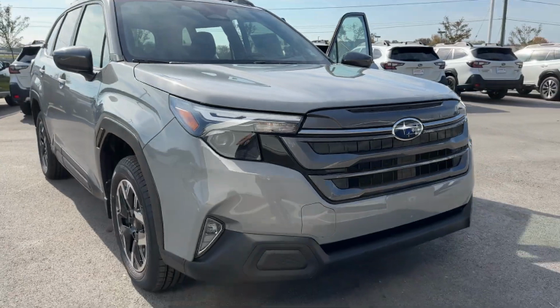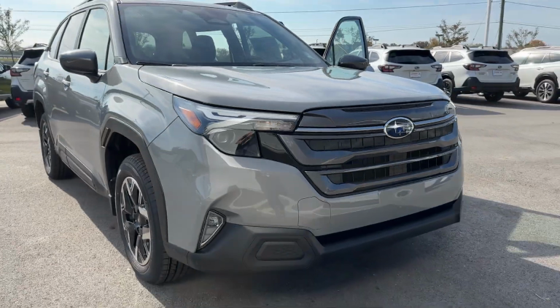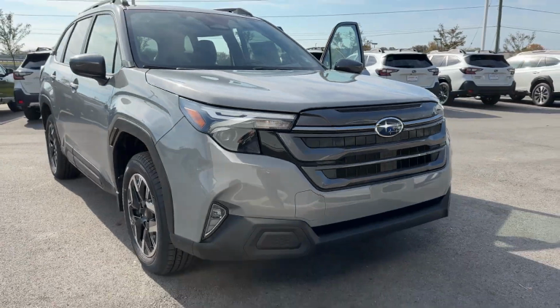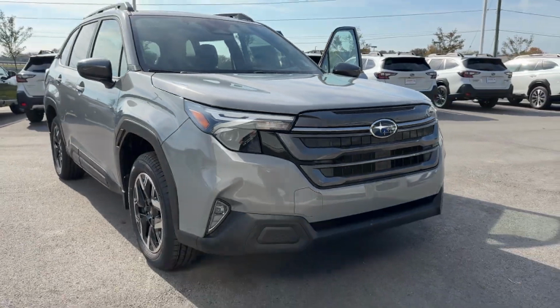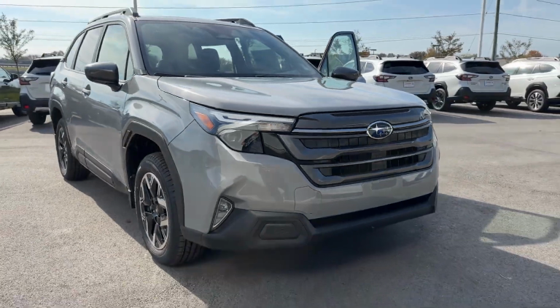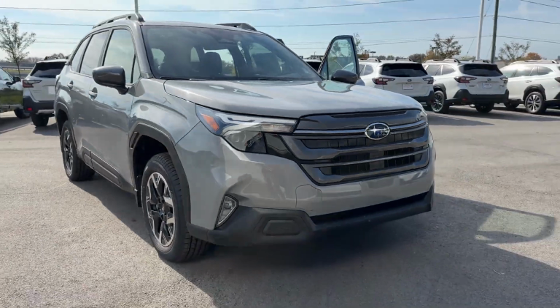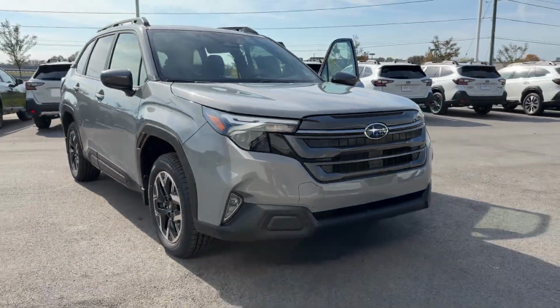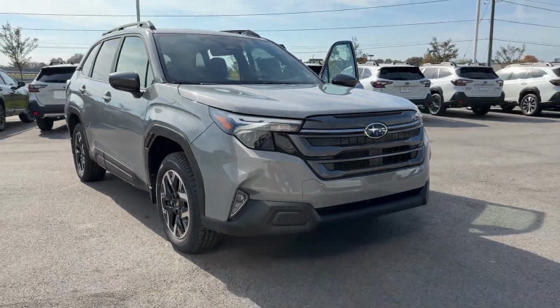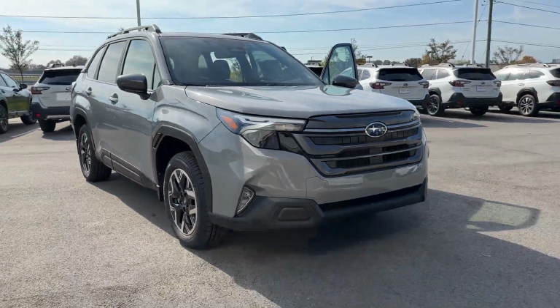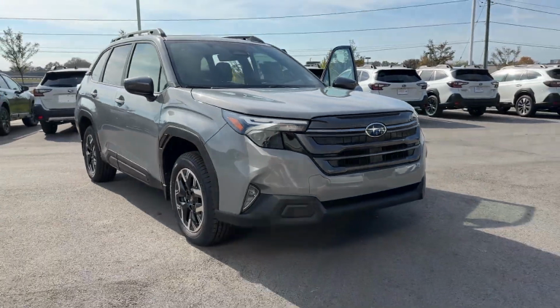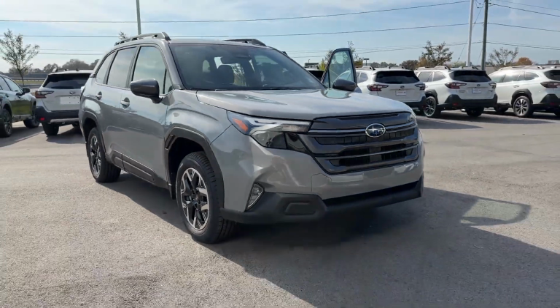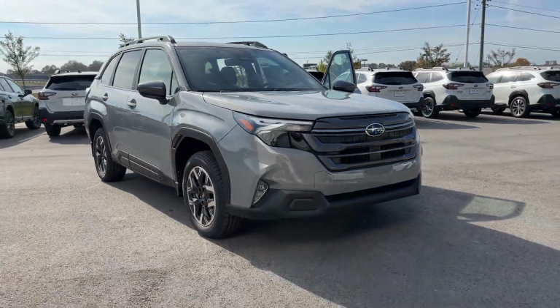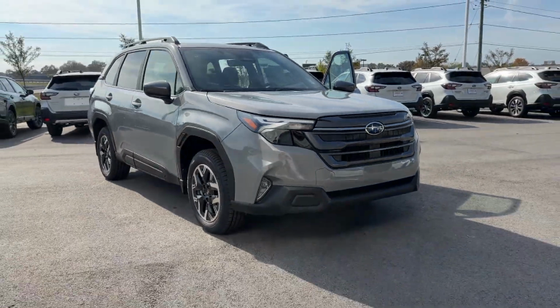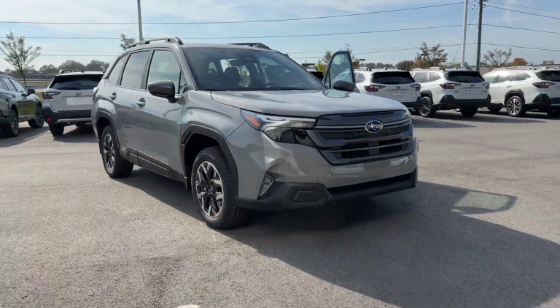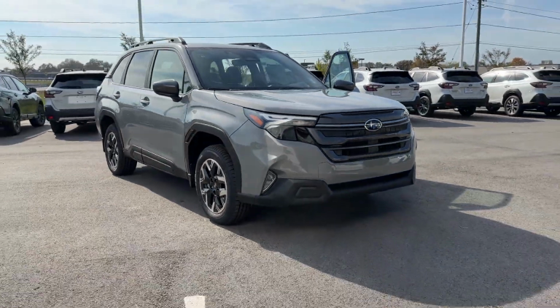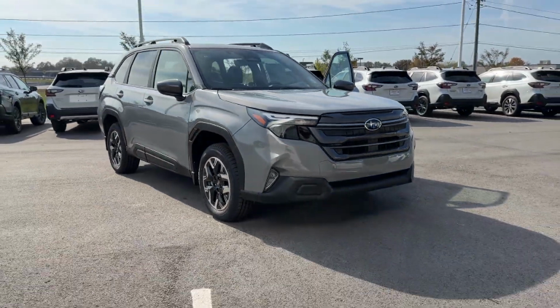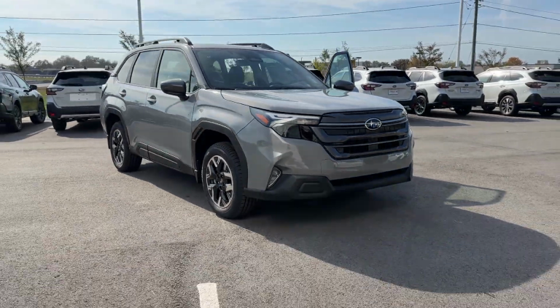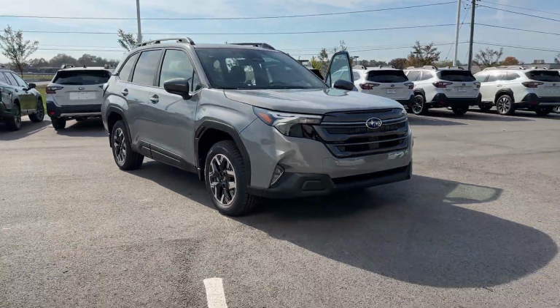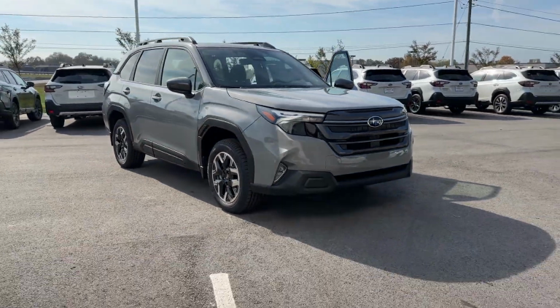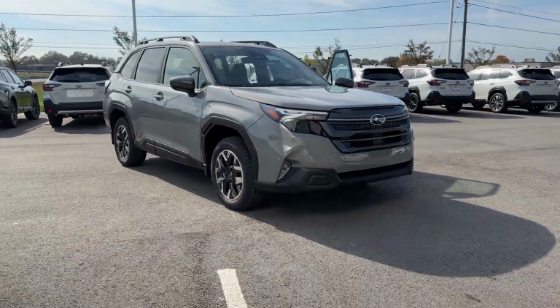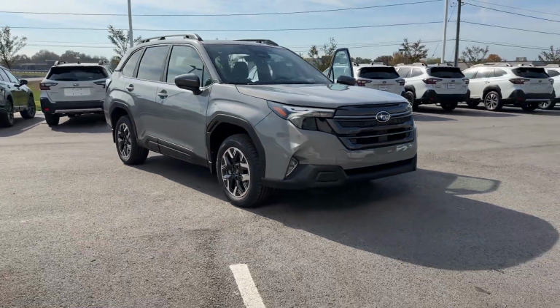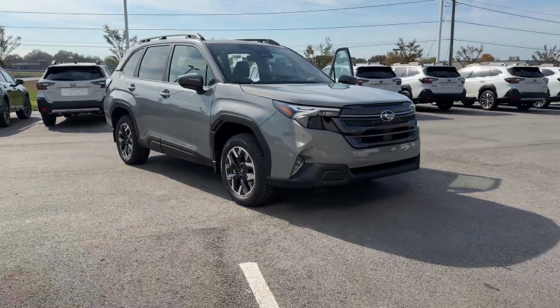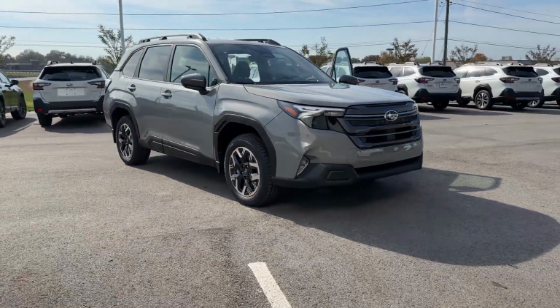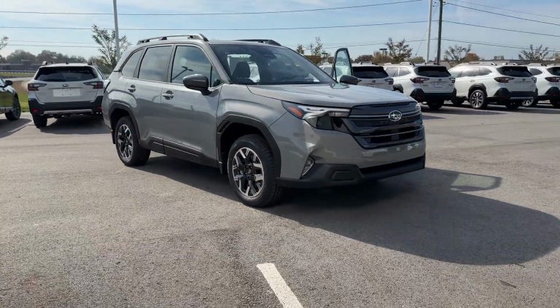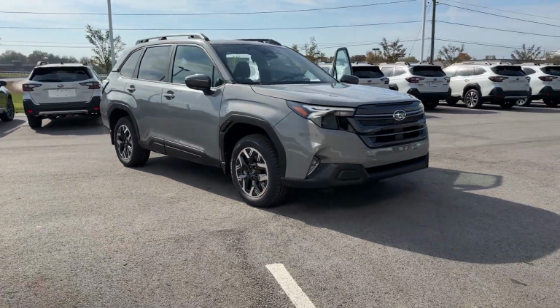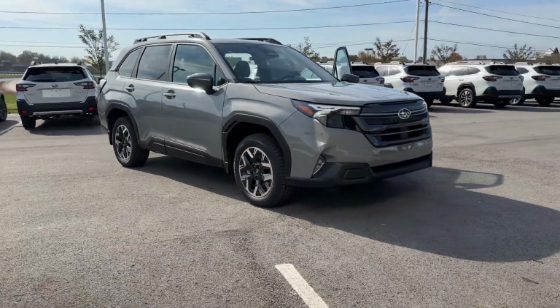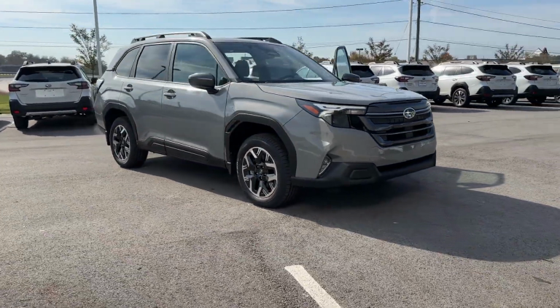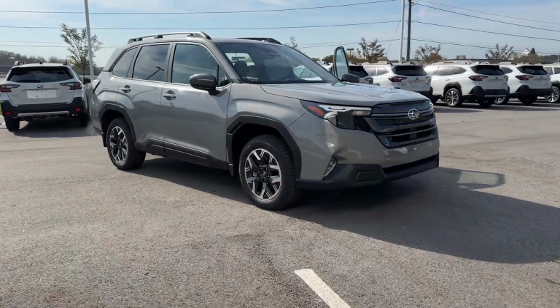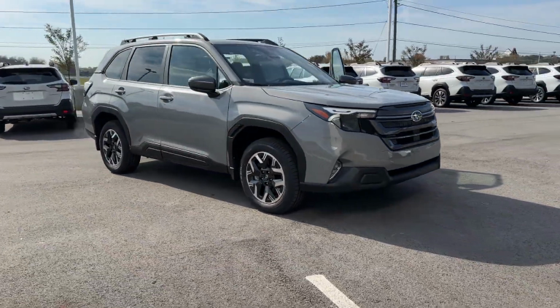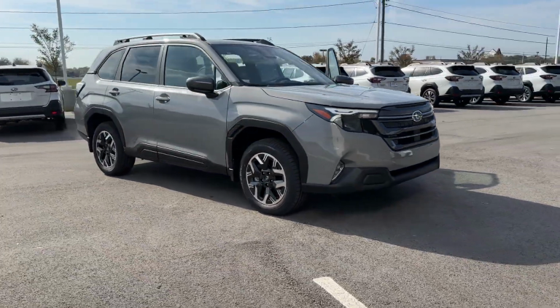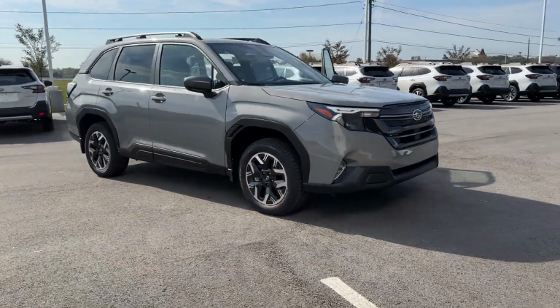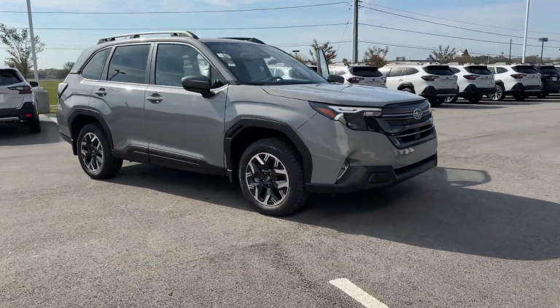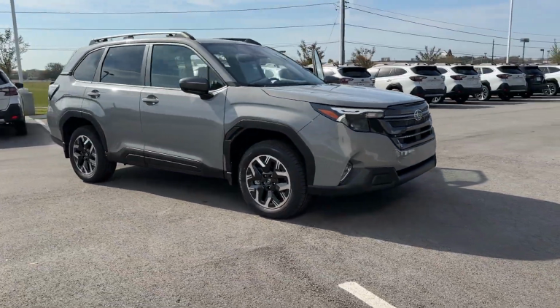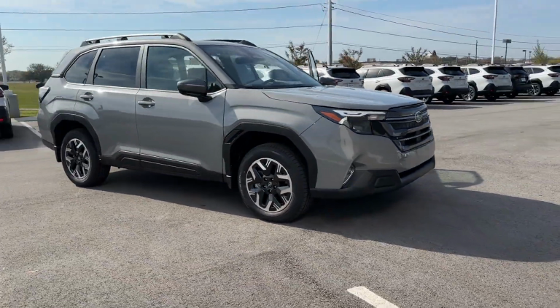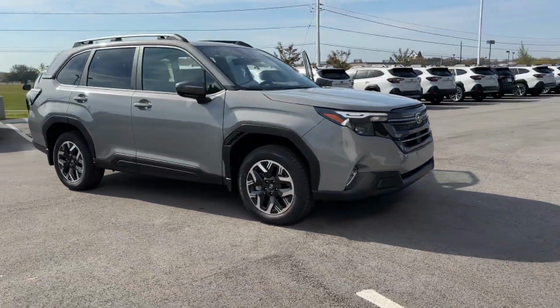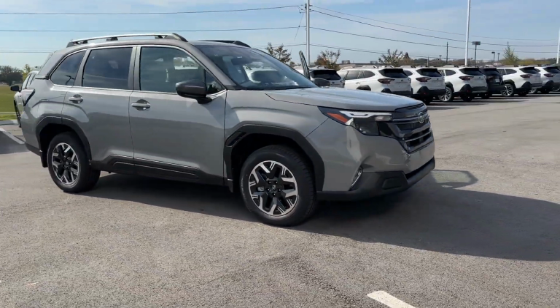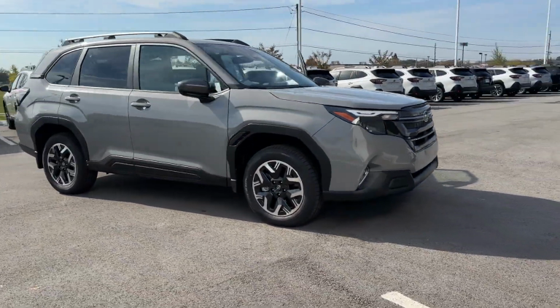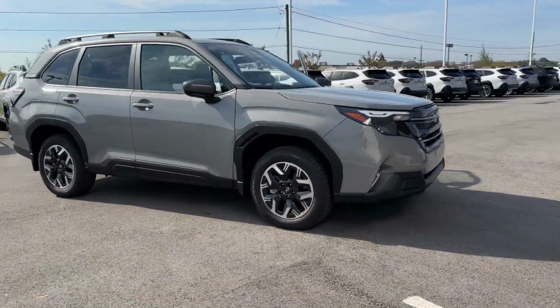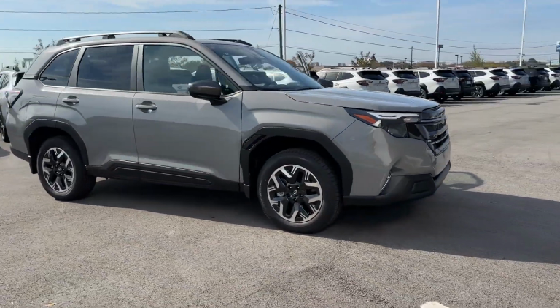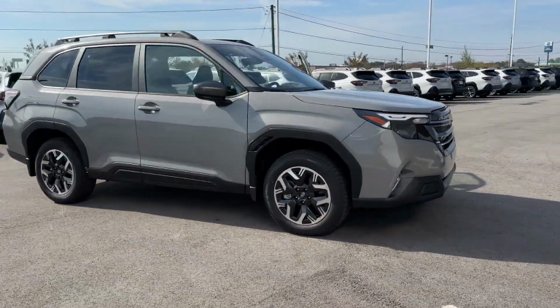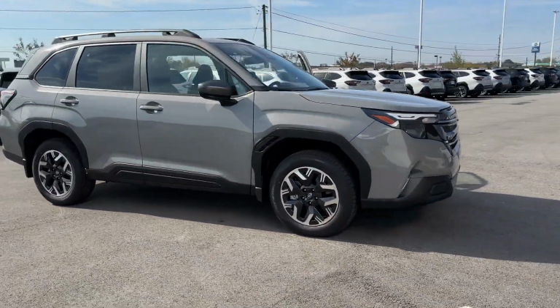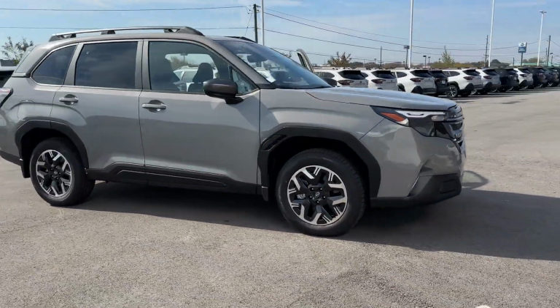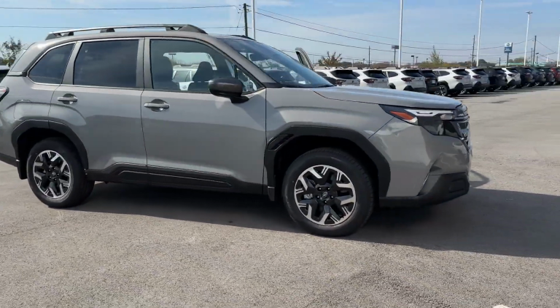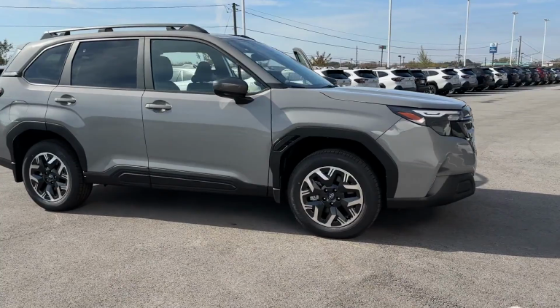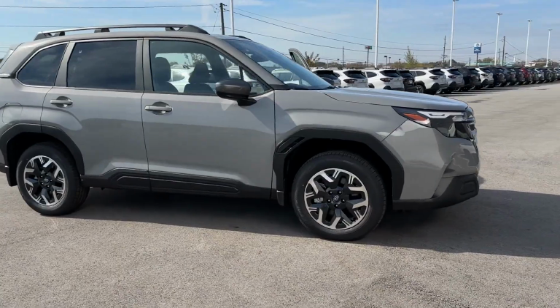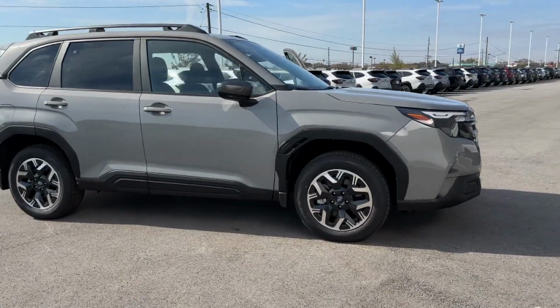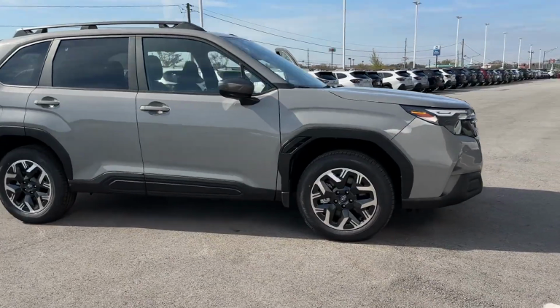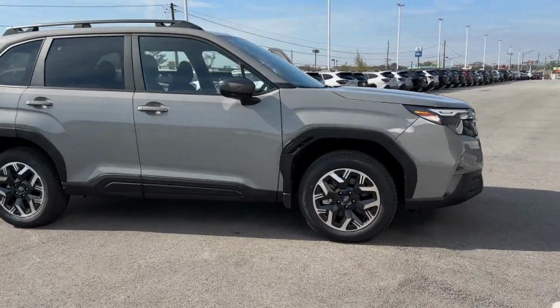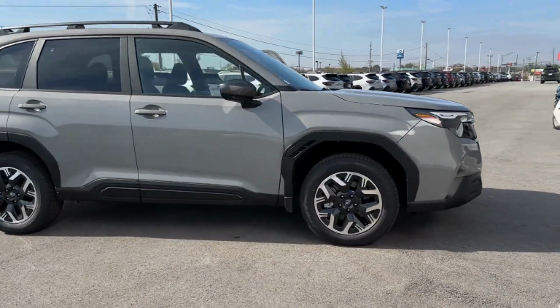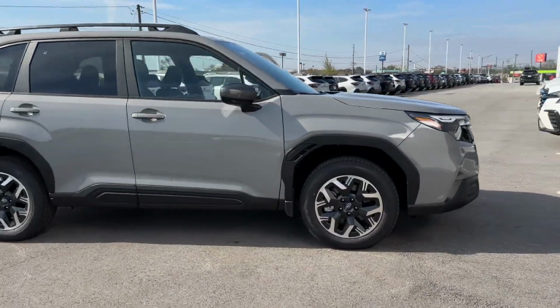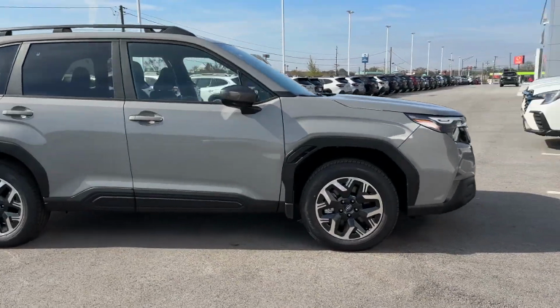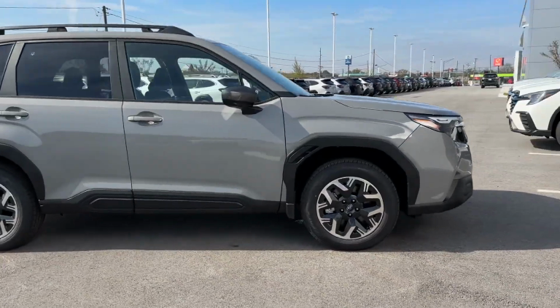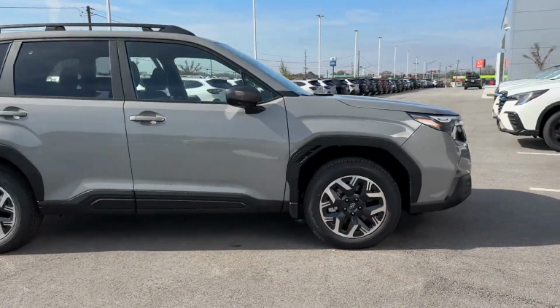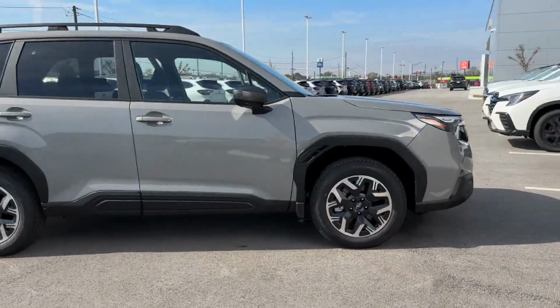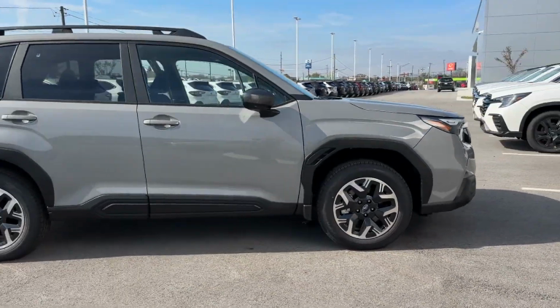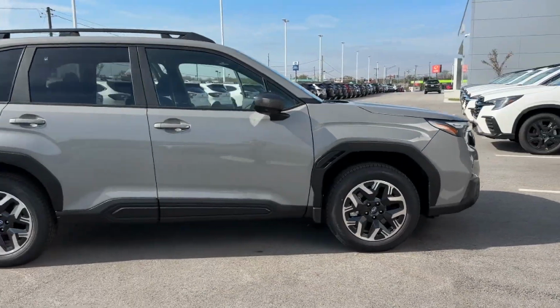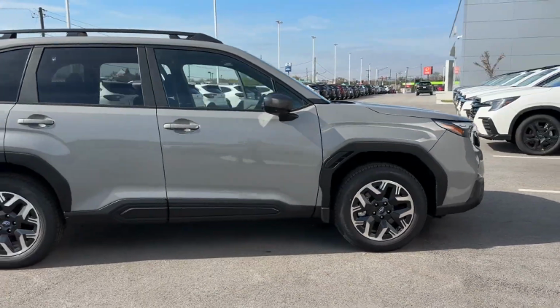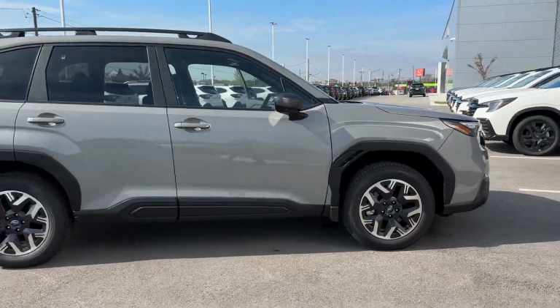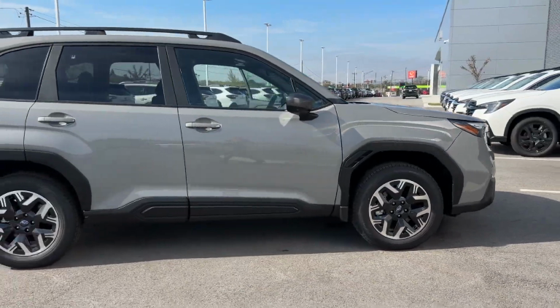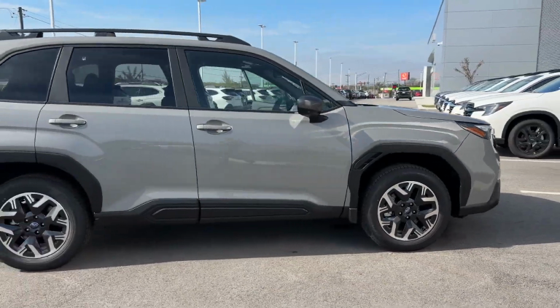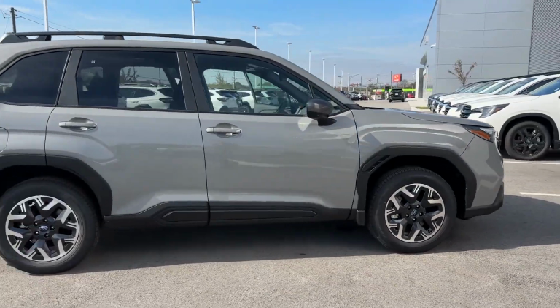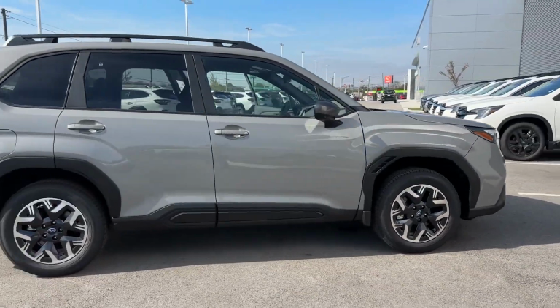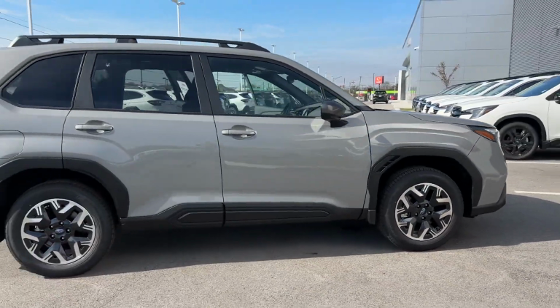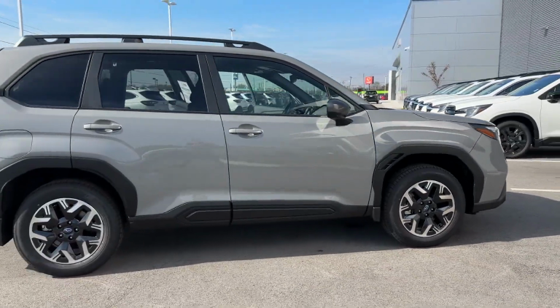2025 Subaru Forester. This SUV offers space as well as power and performance.